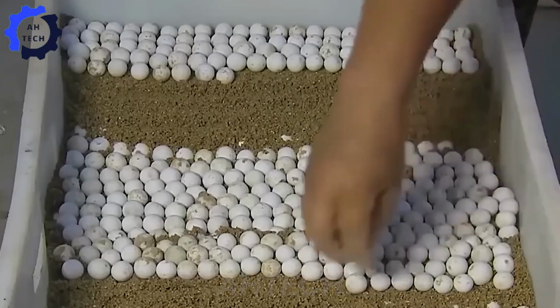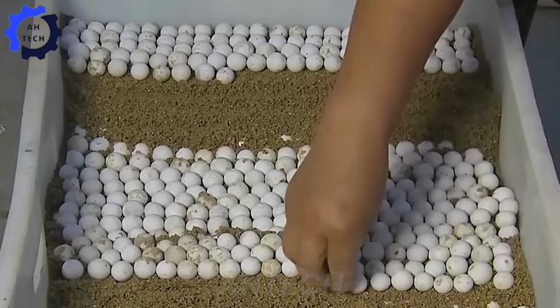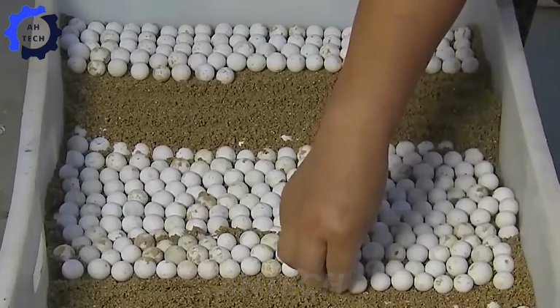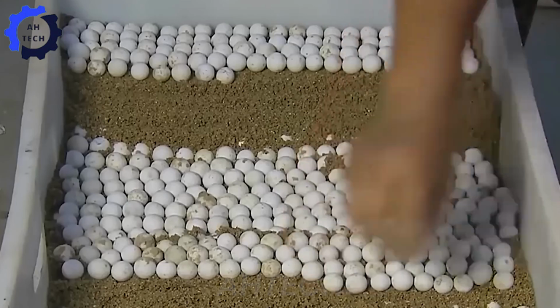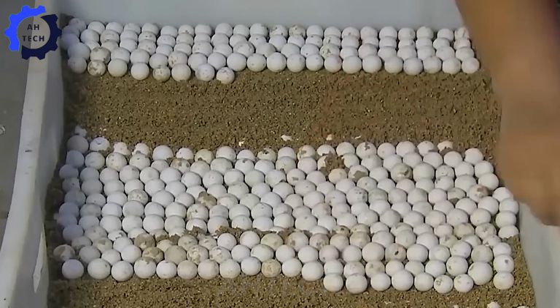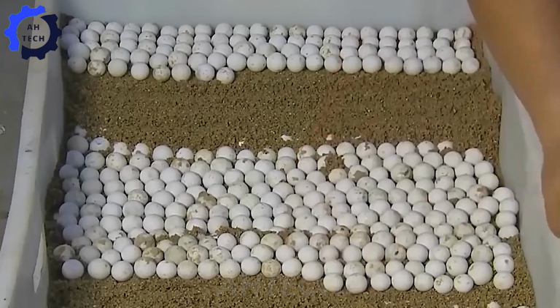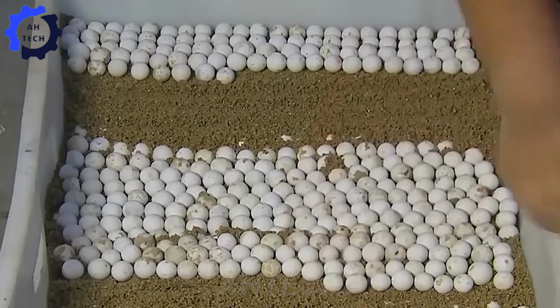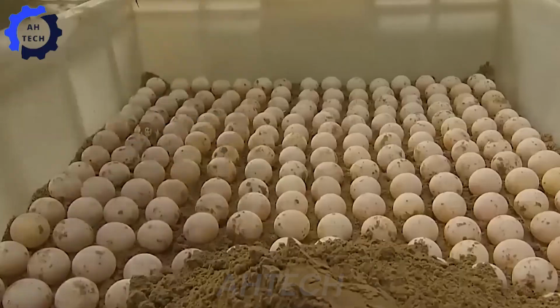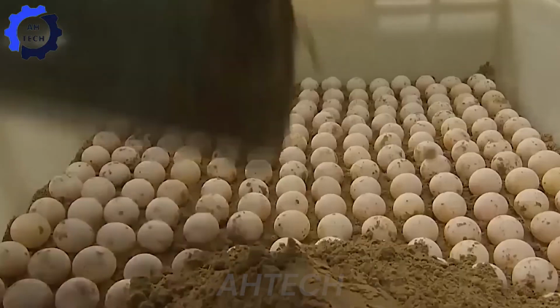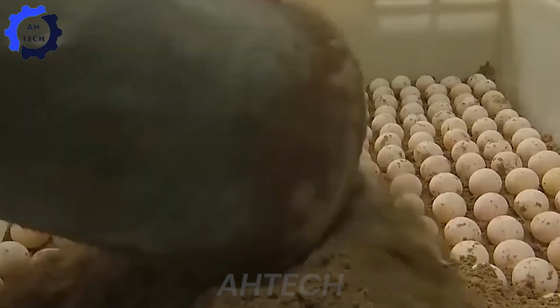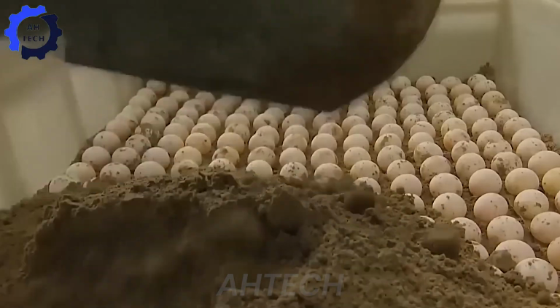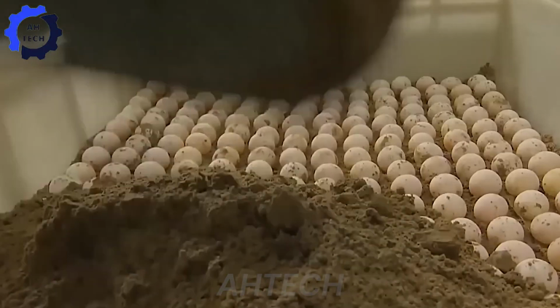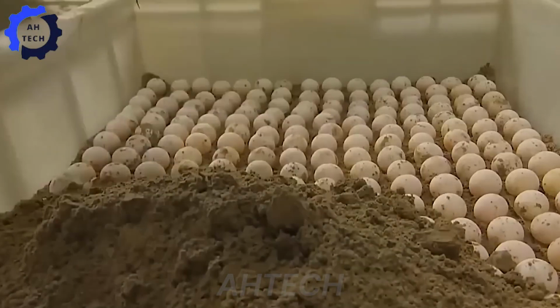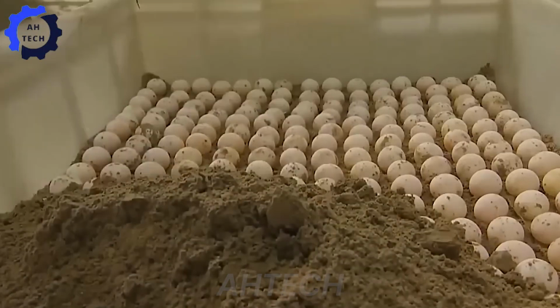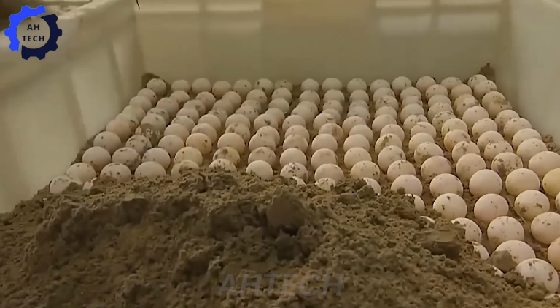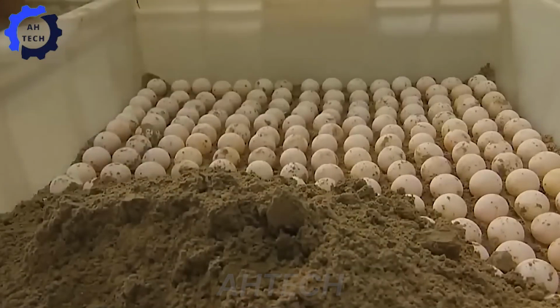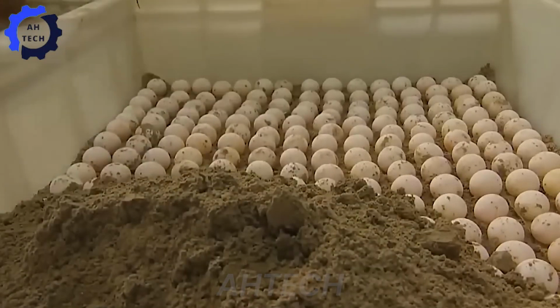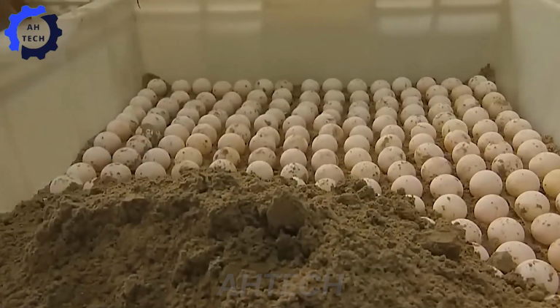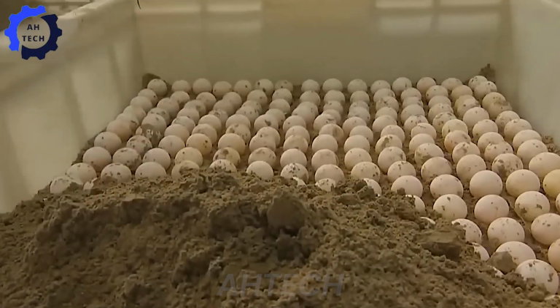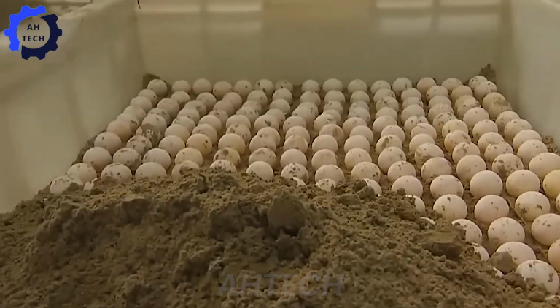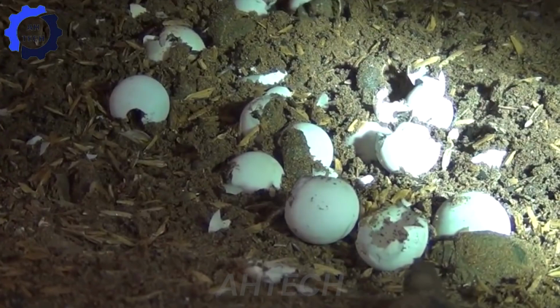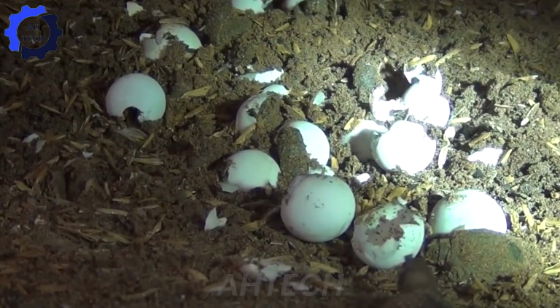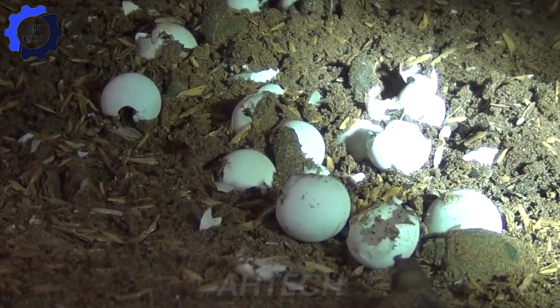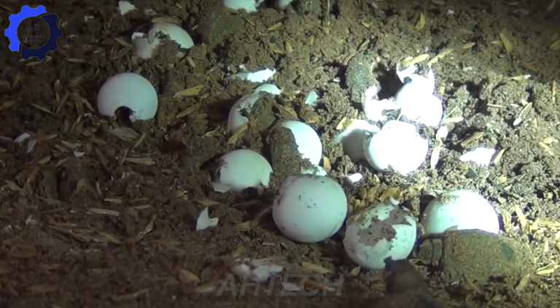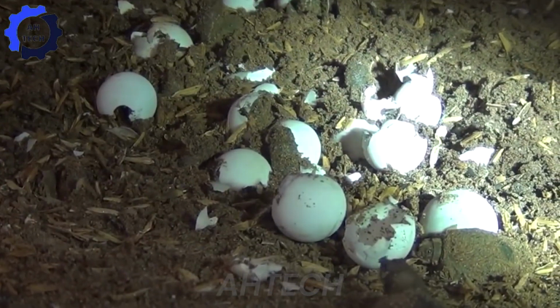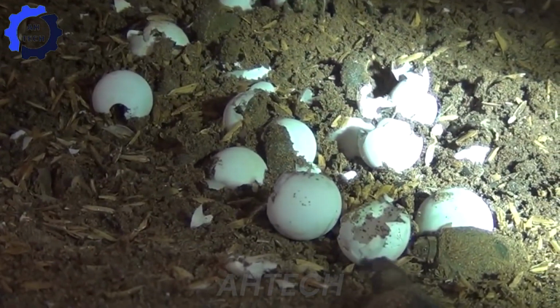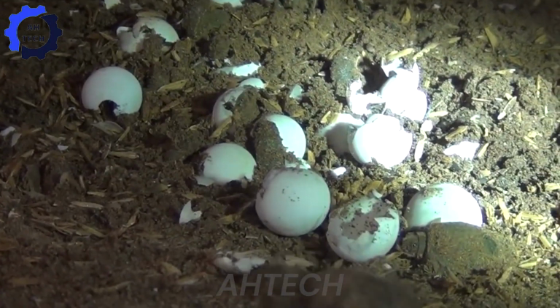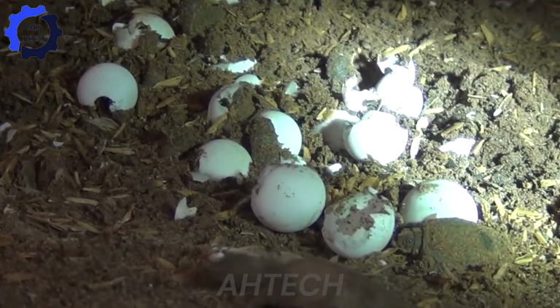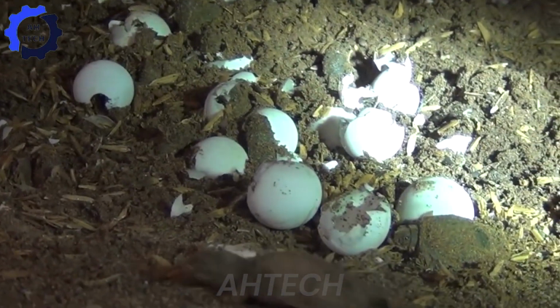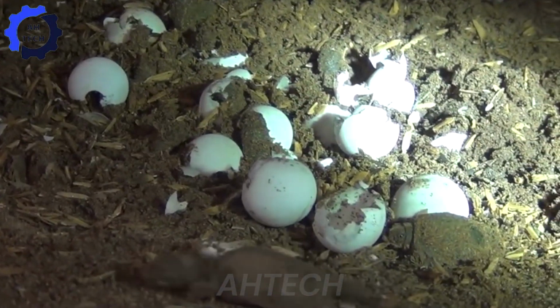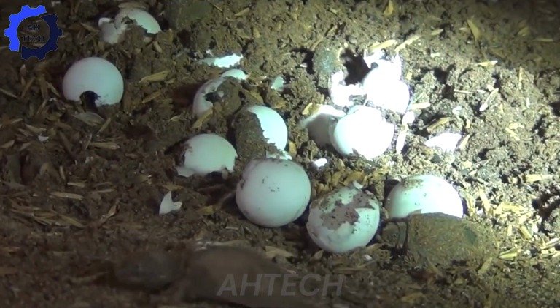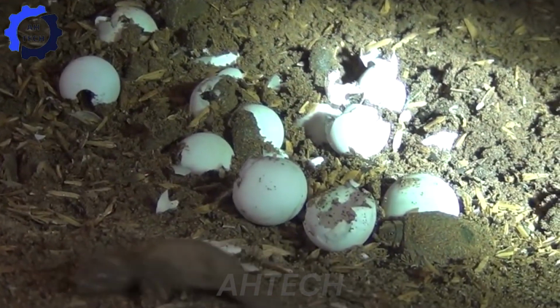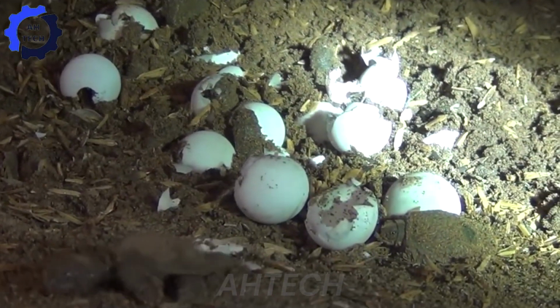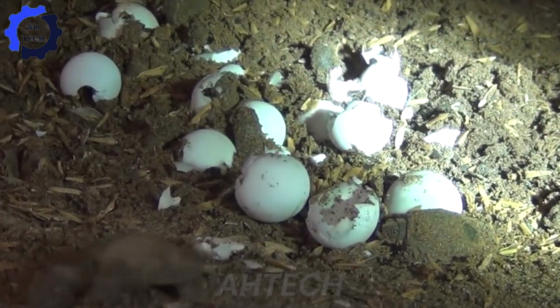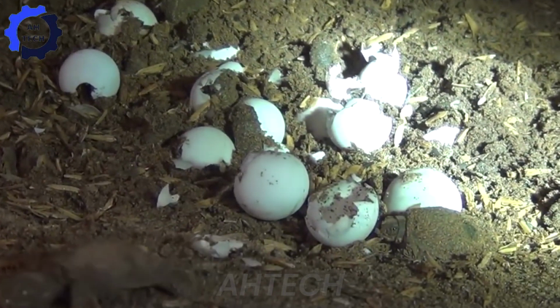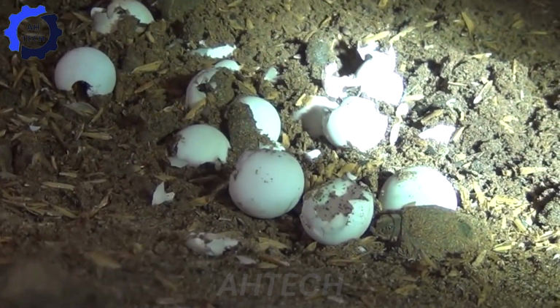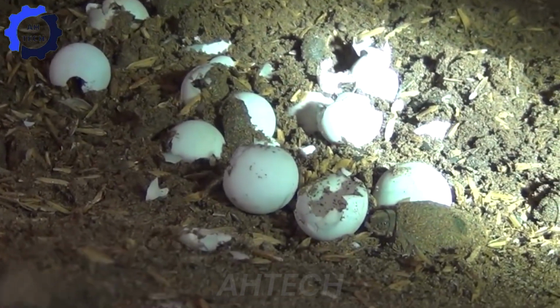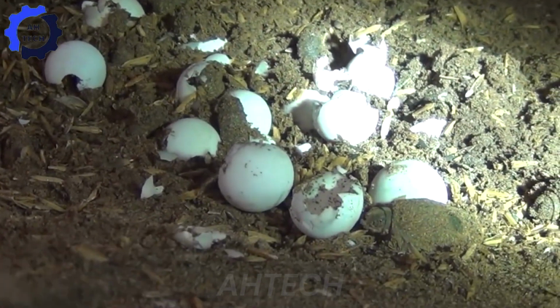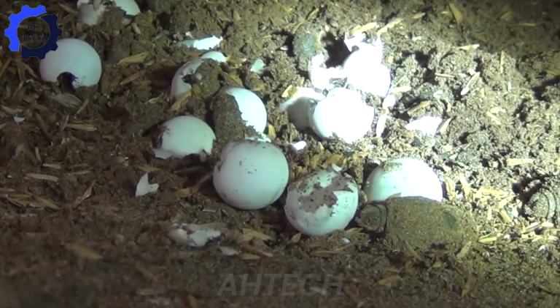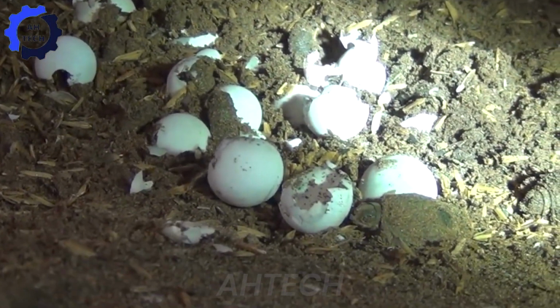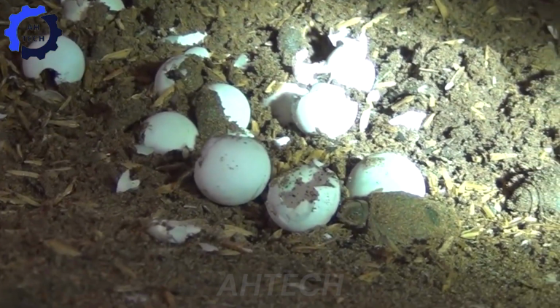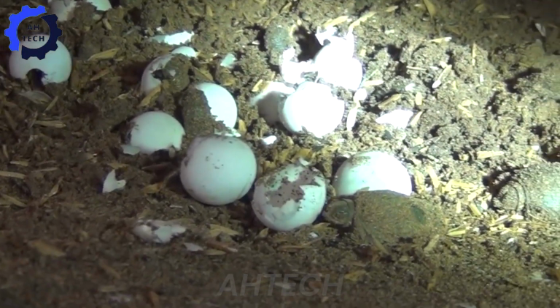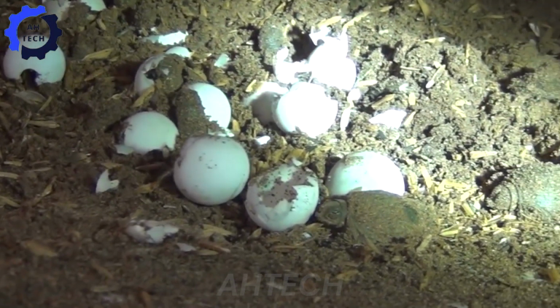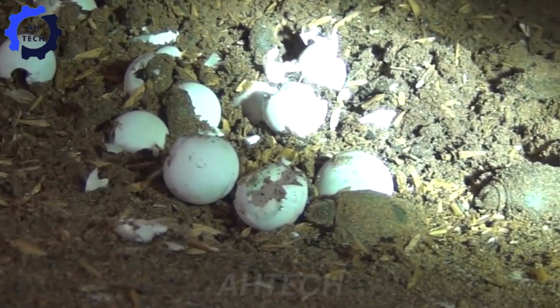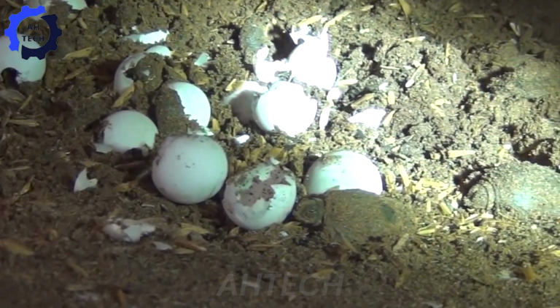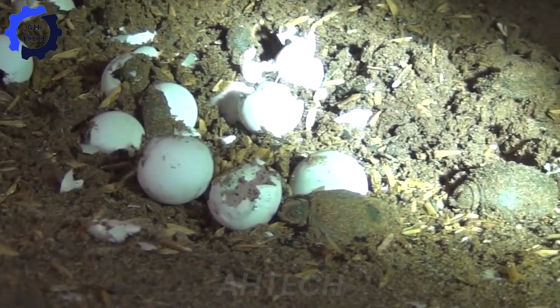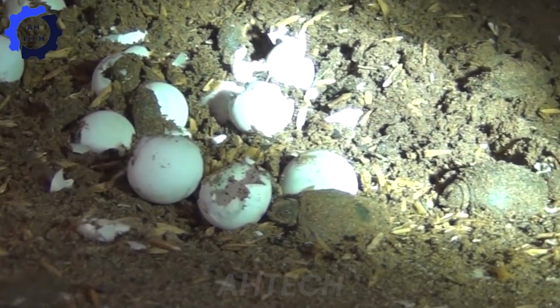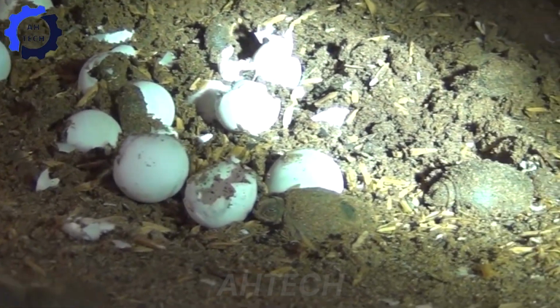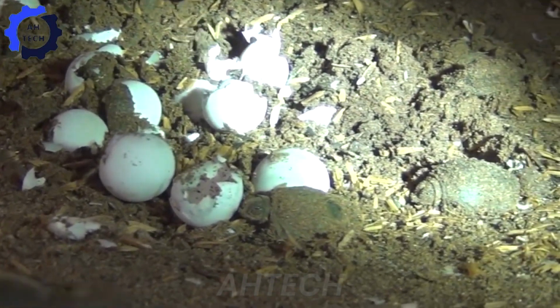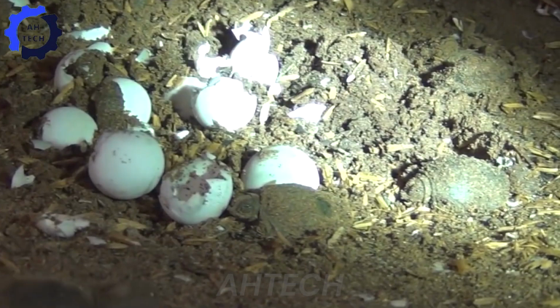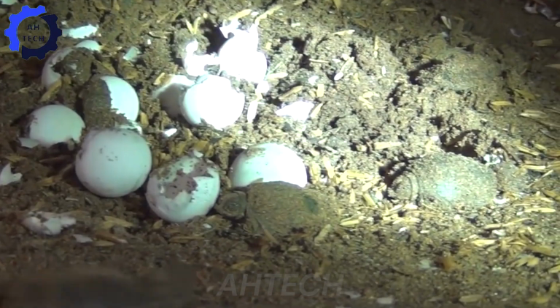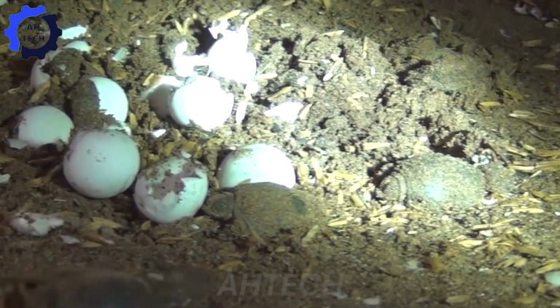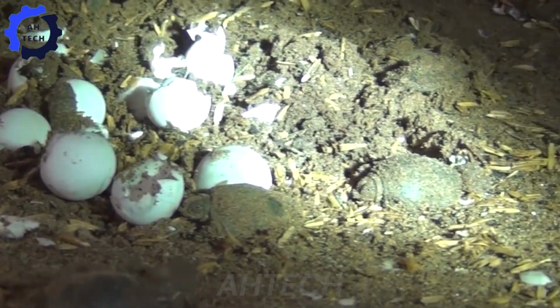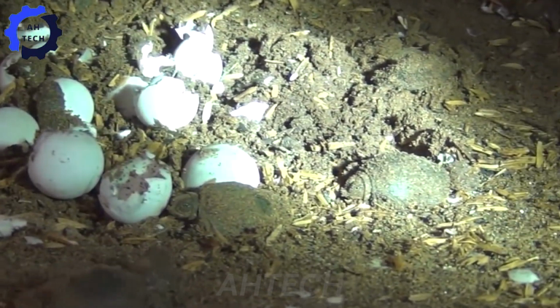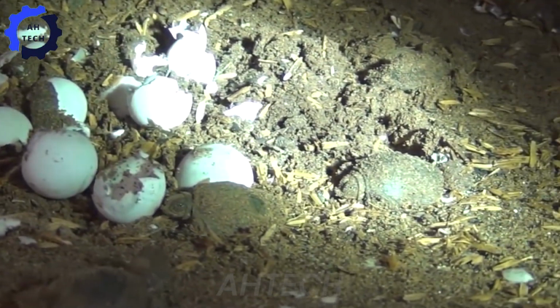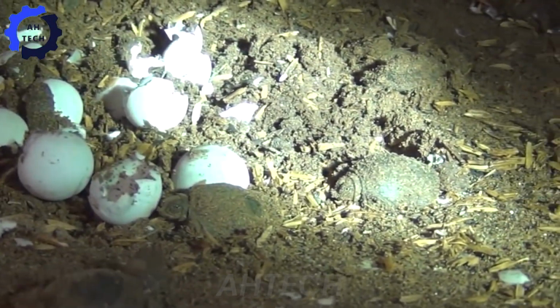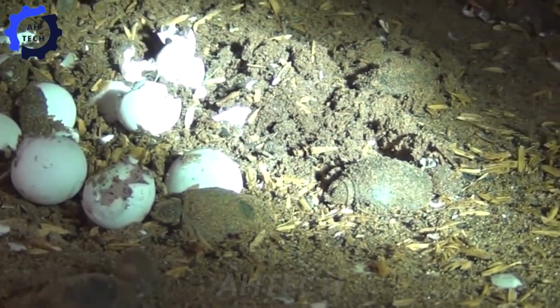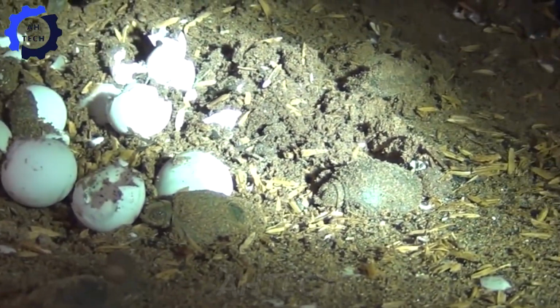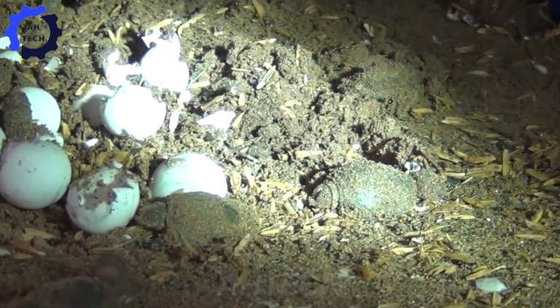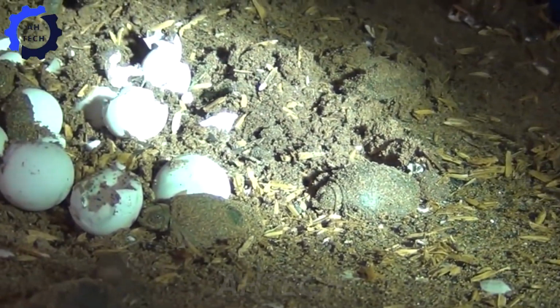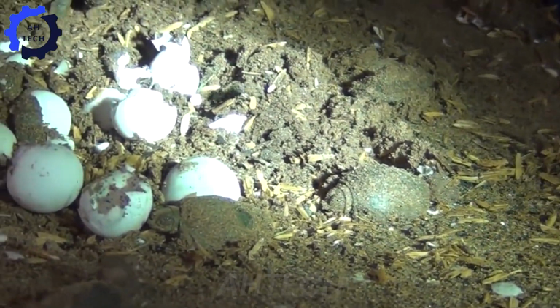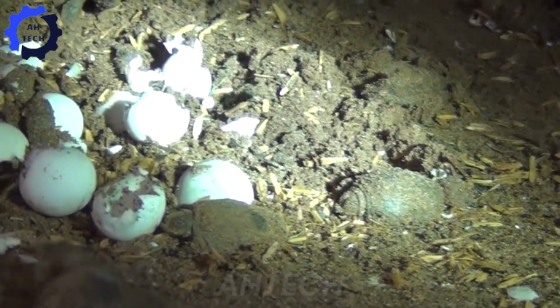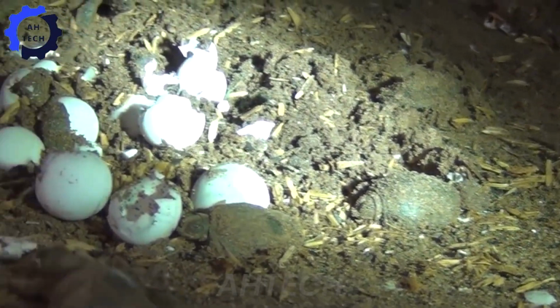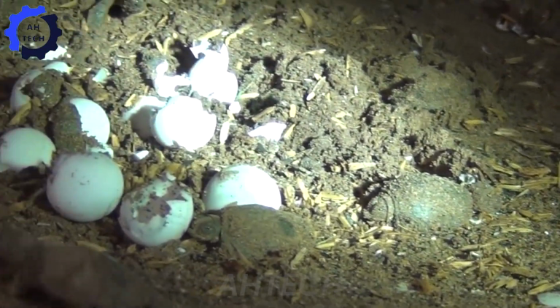Today, we will explore the journey from turtle farming to delicious food, and I would love to hear your opinions throughout this video.